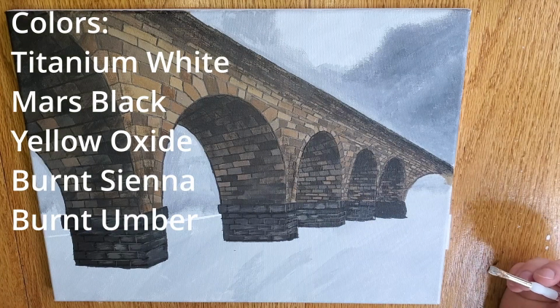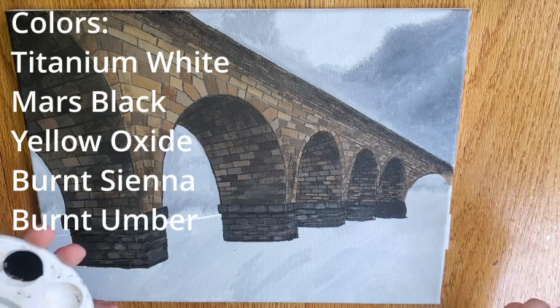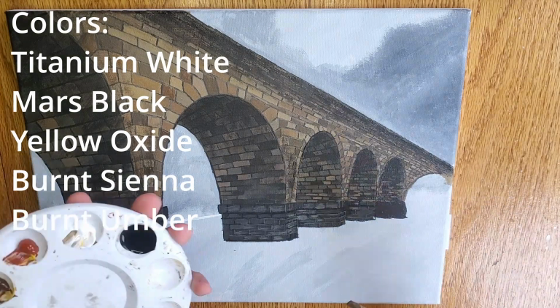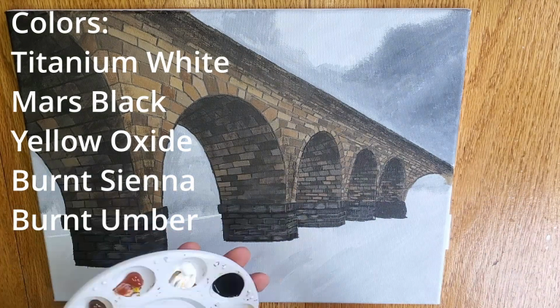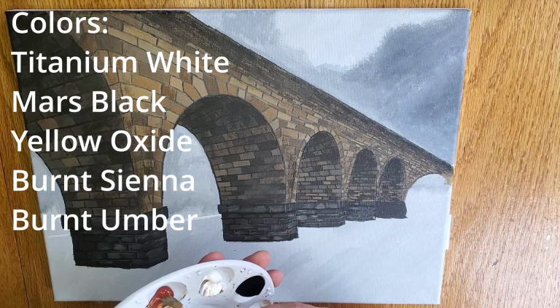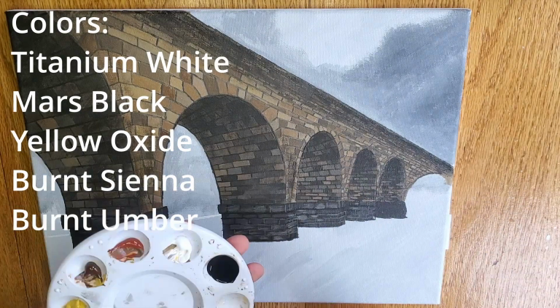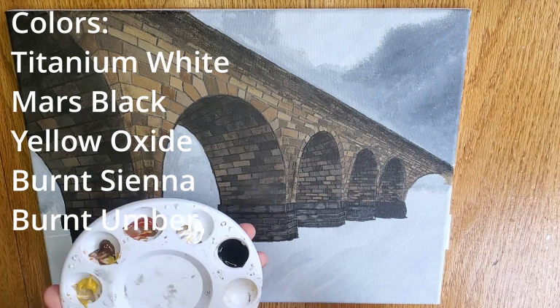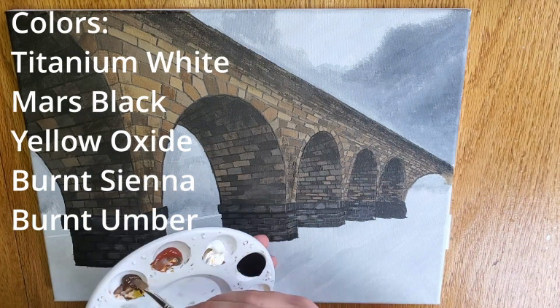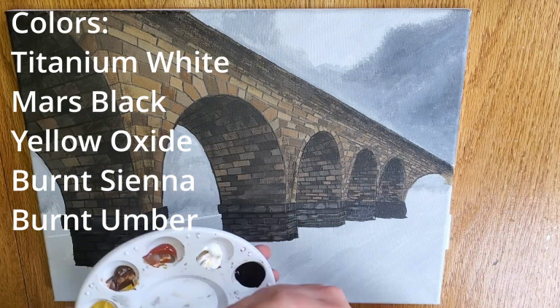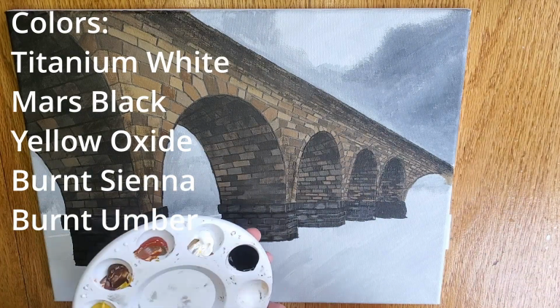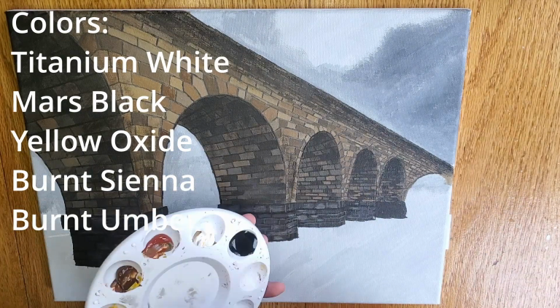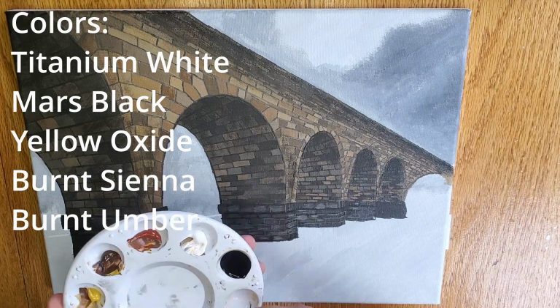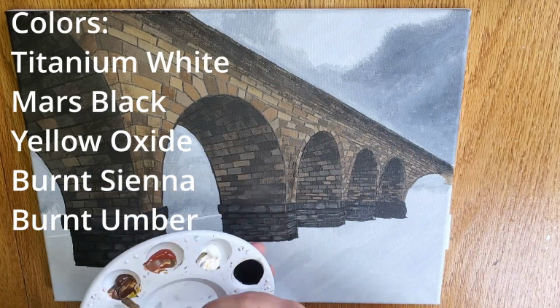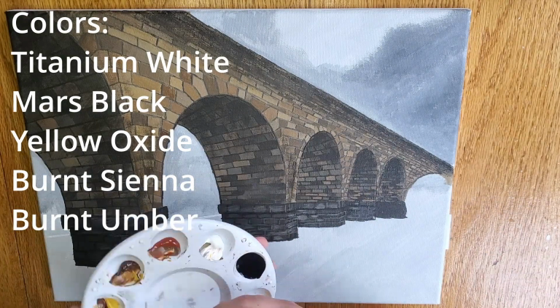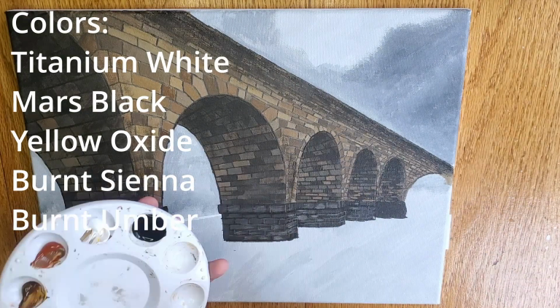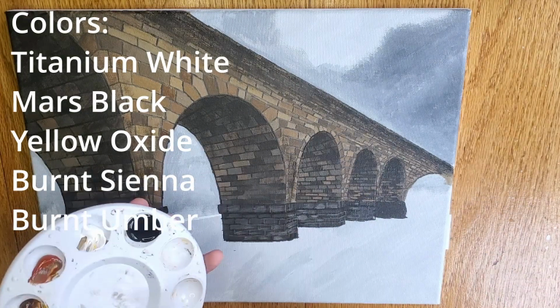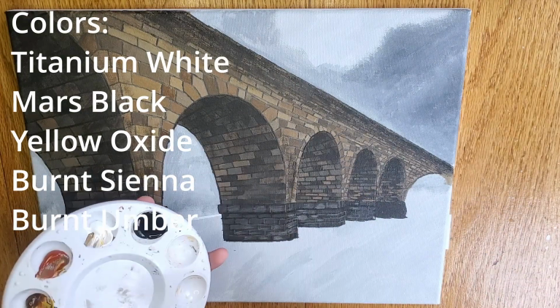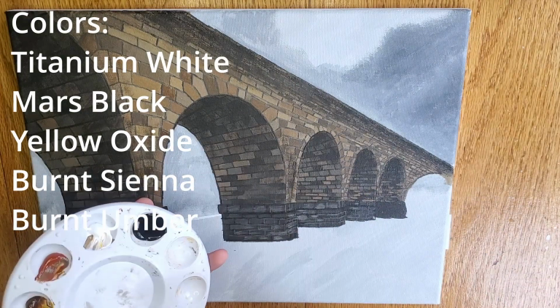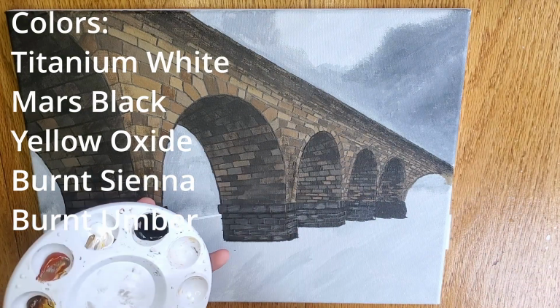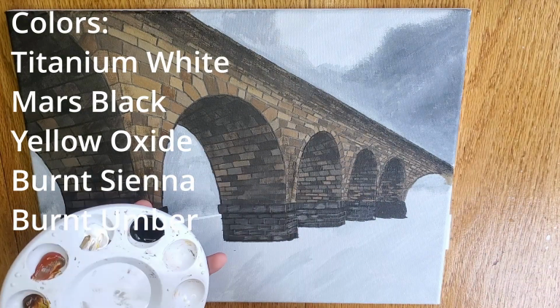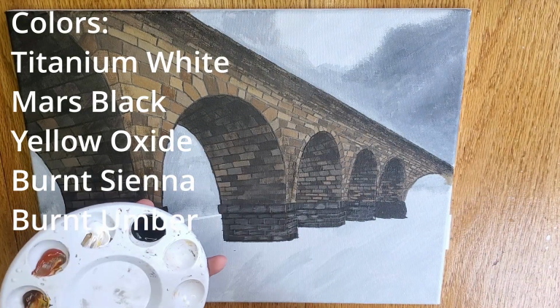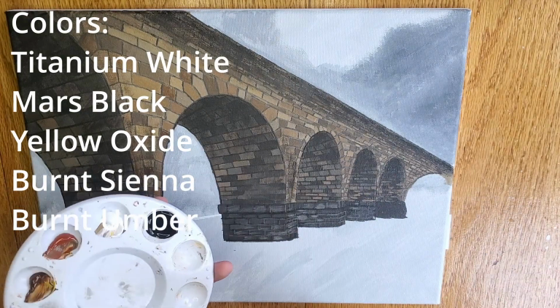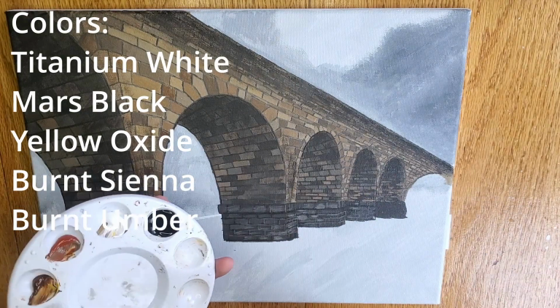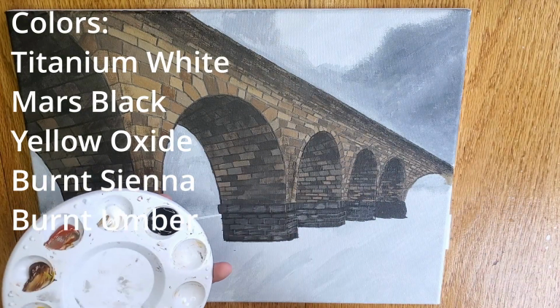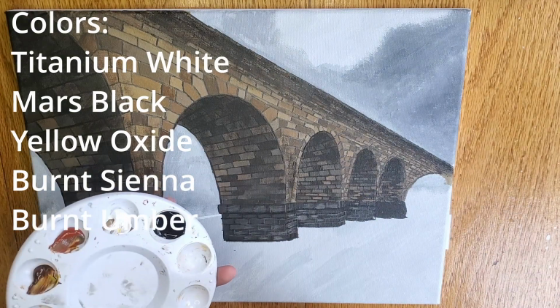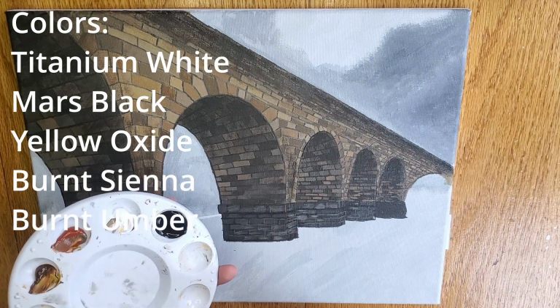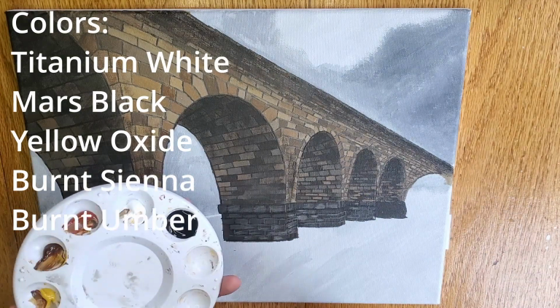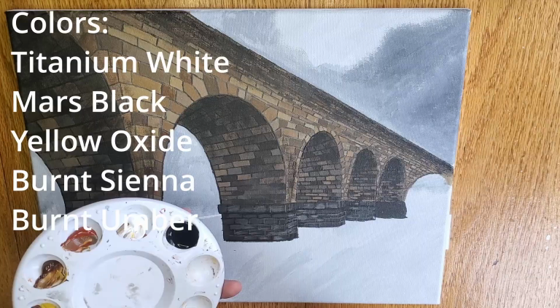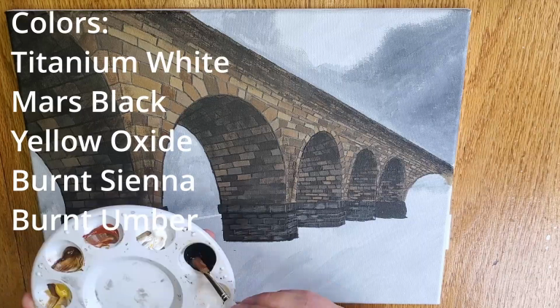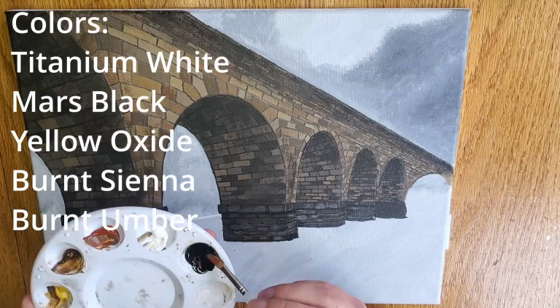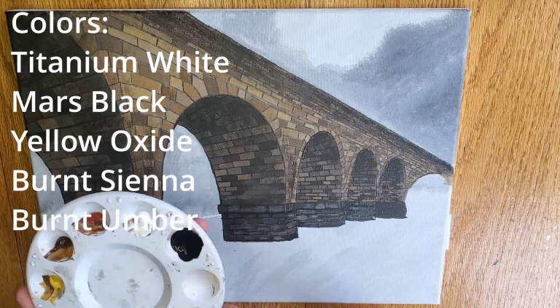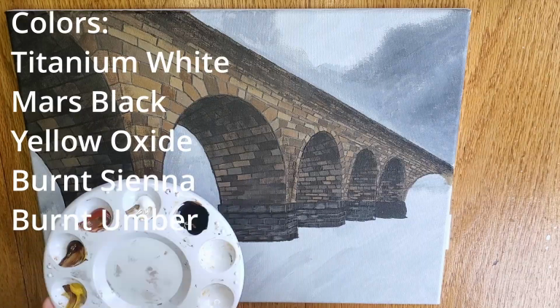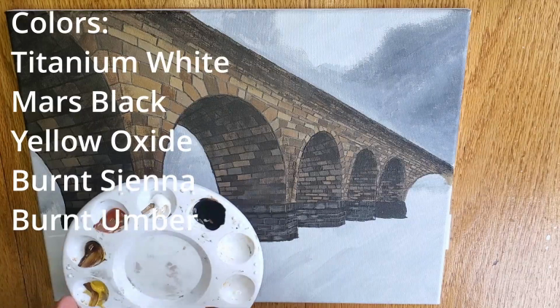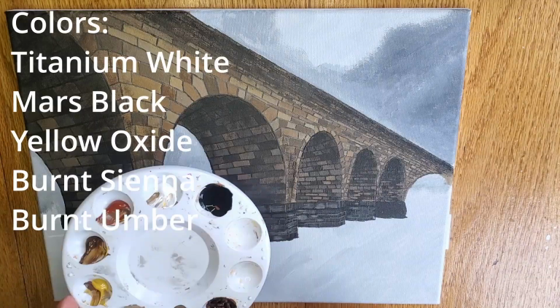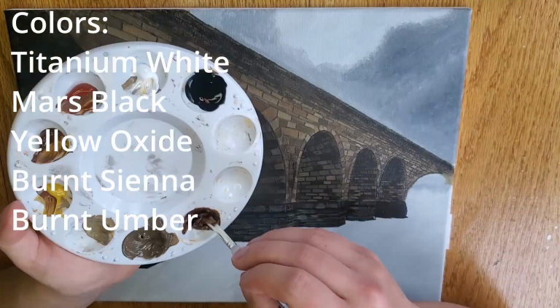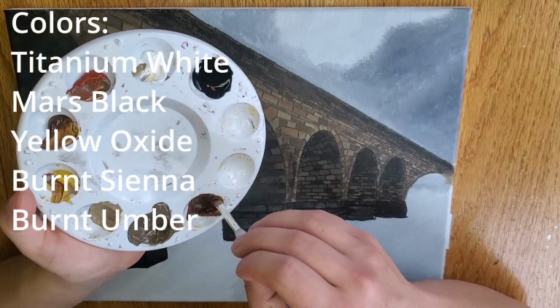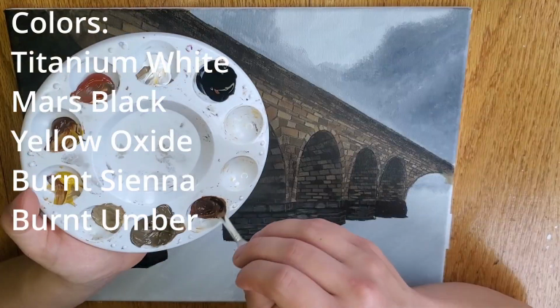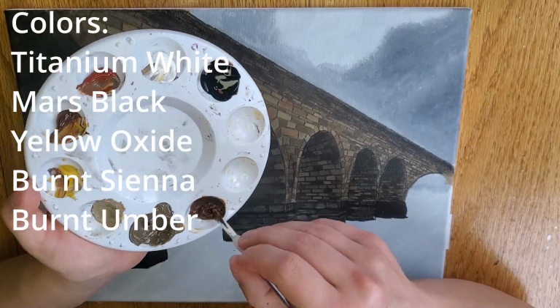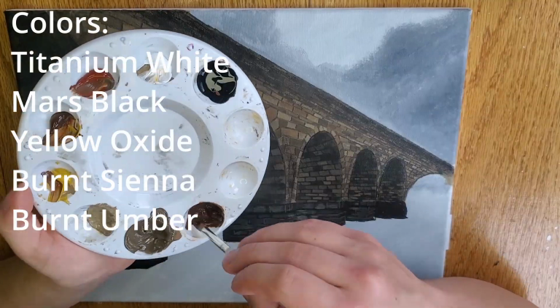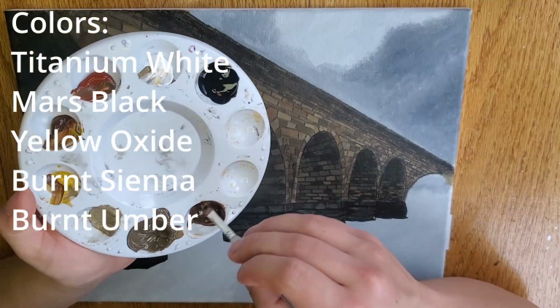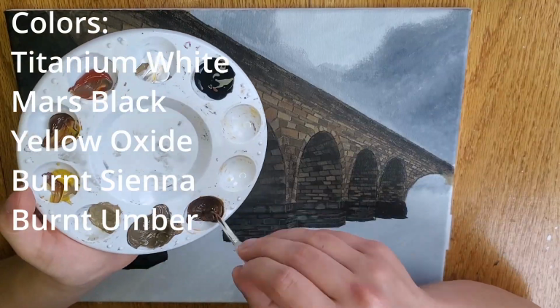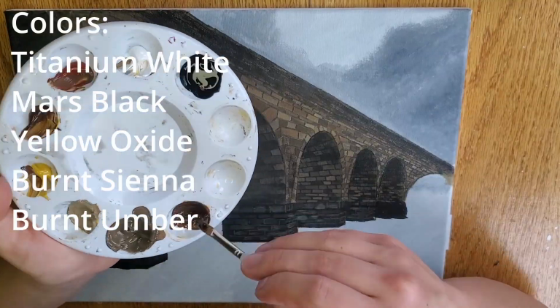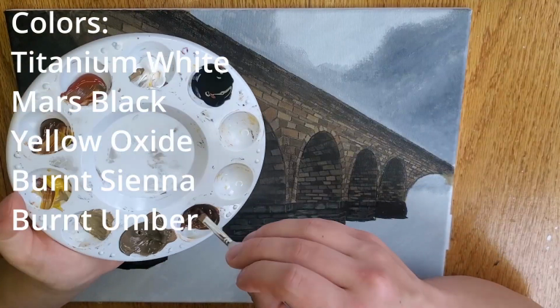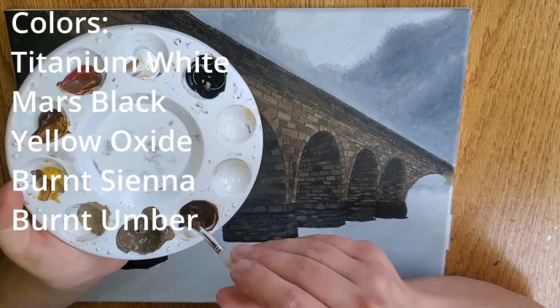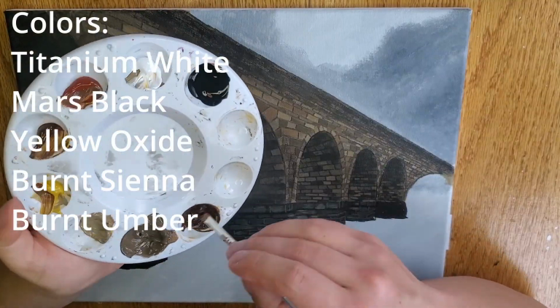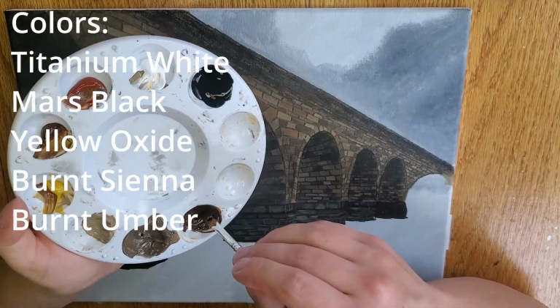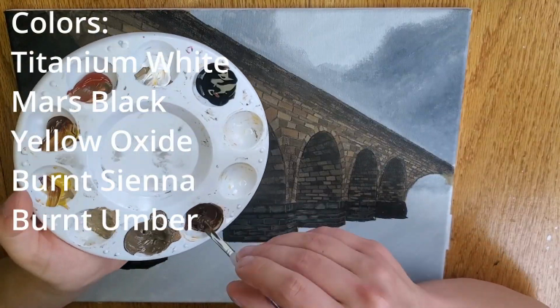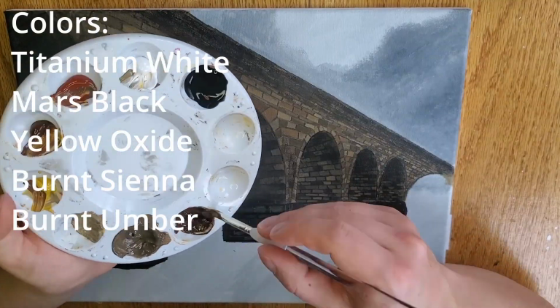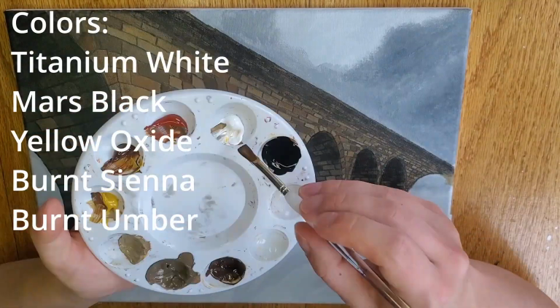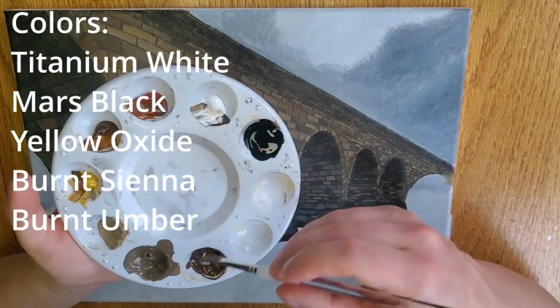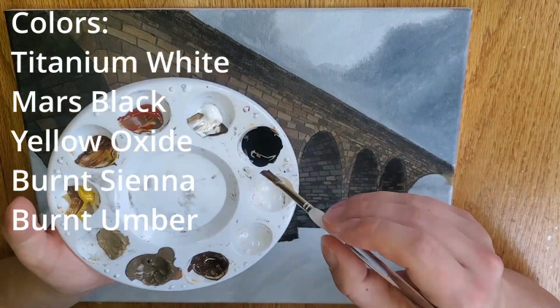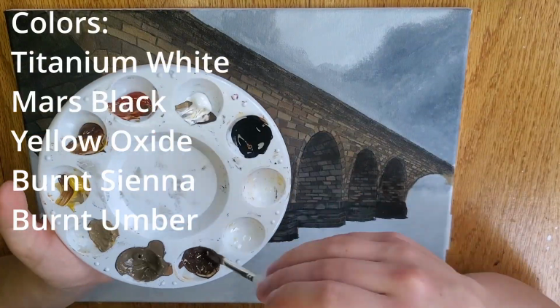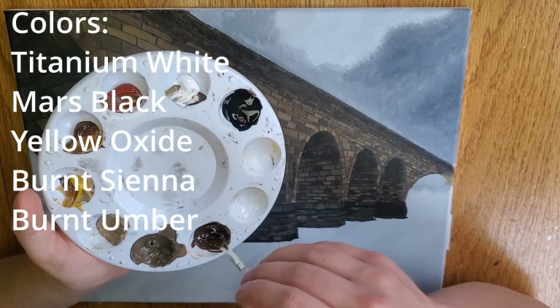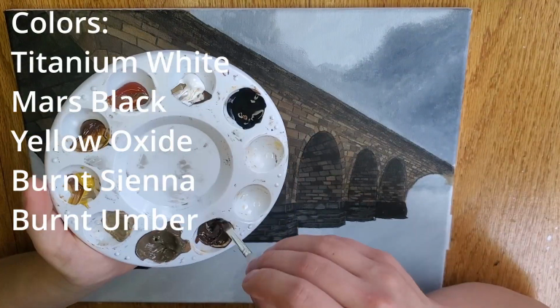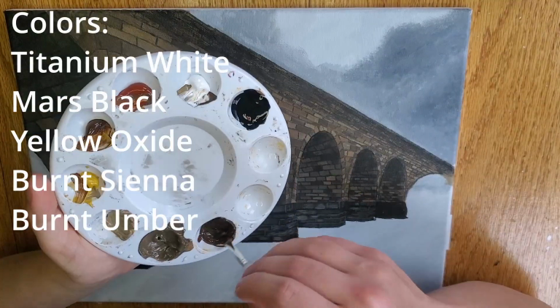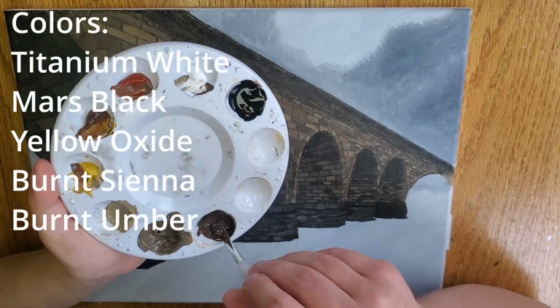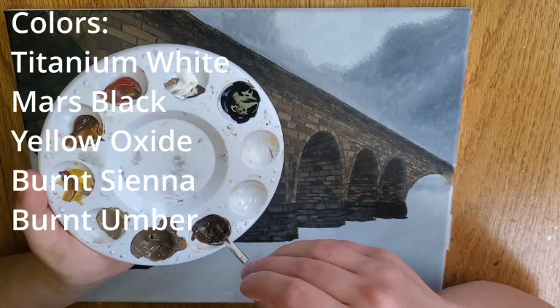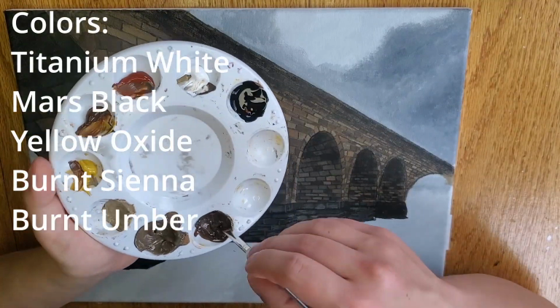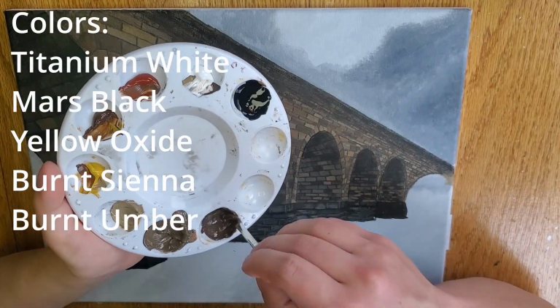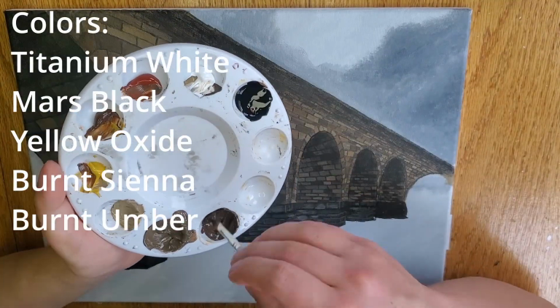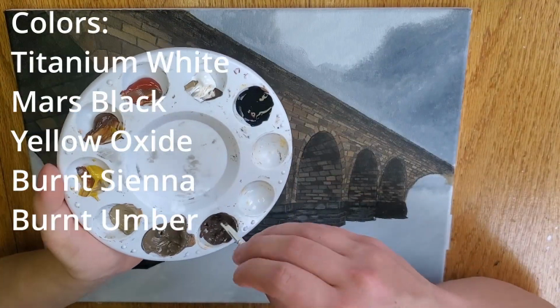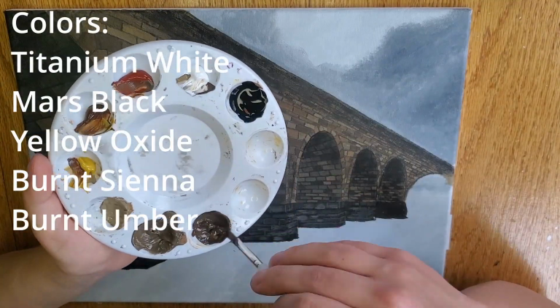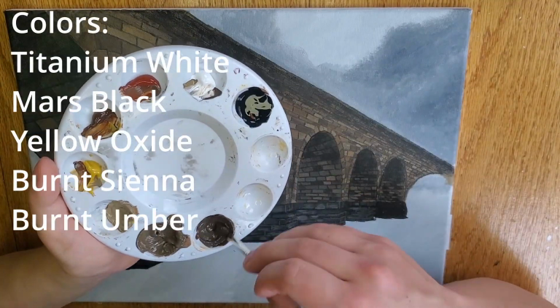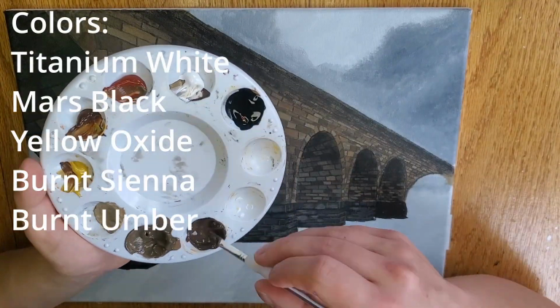For that, I will be using Titanium White, Mars Black, Yellow Oxide, Burnt Sienna, and Burnt Umber.